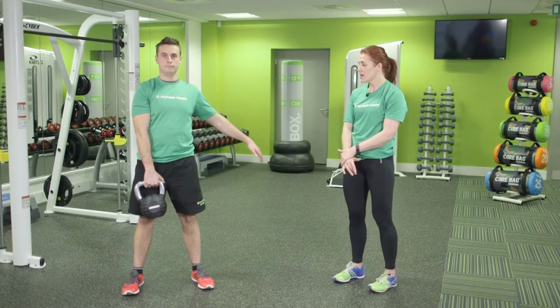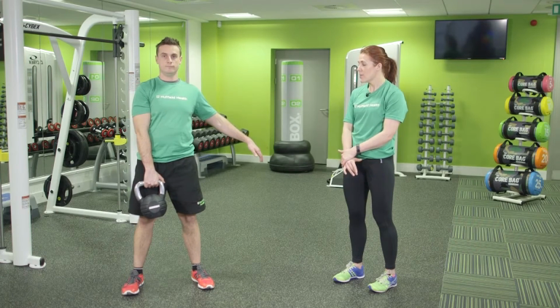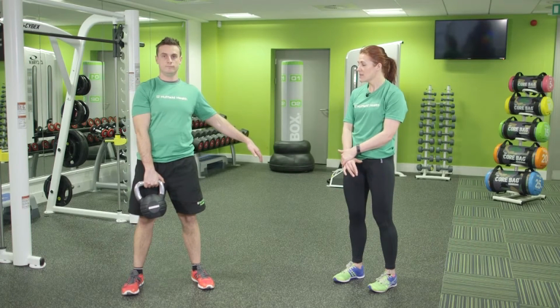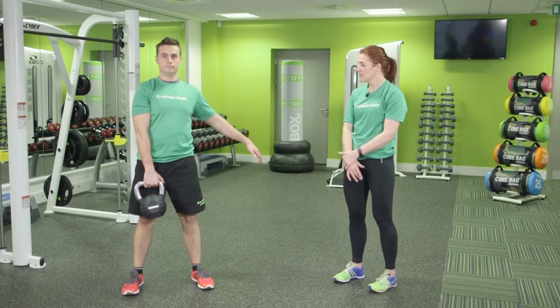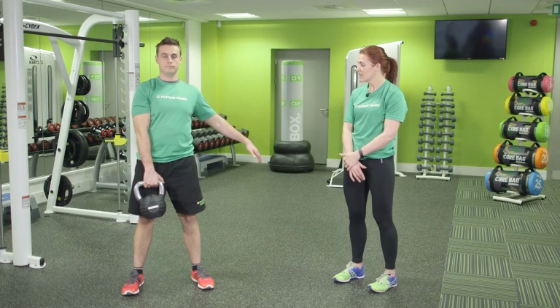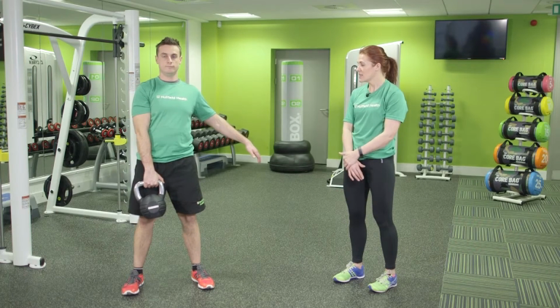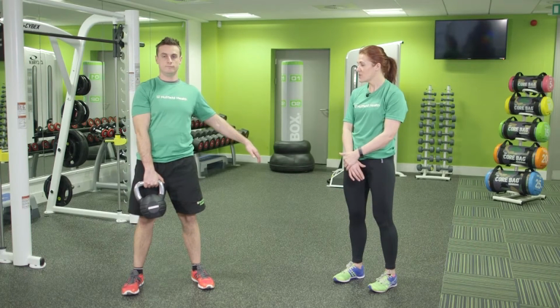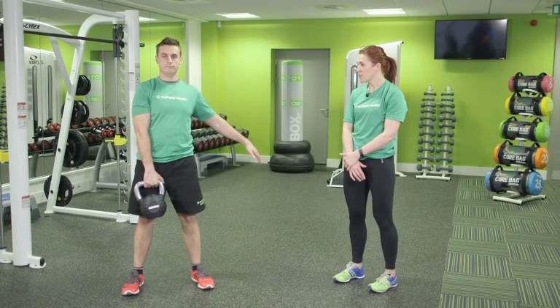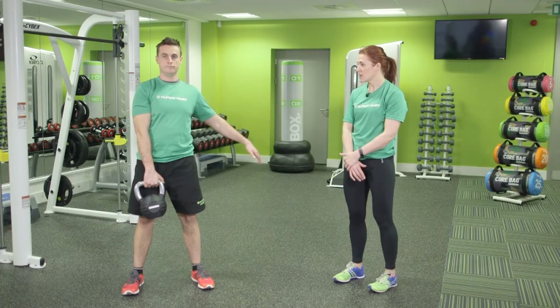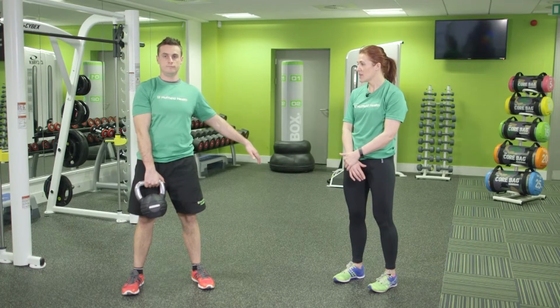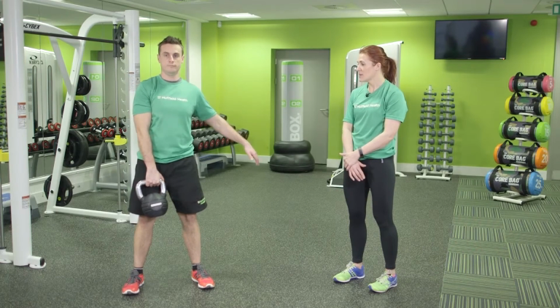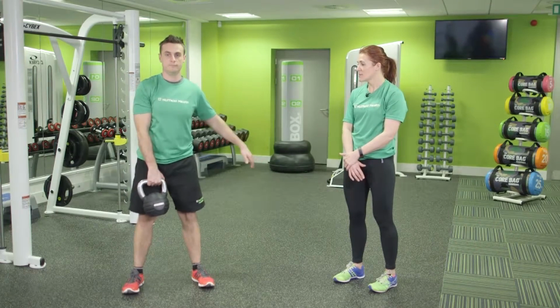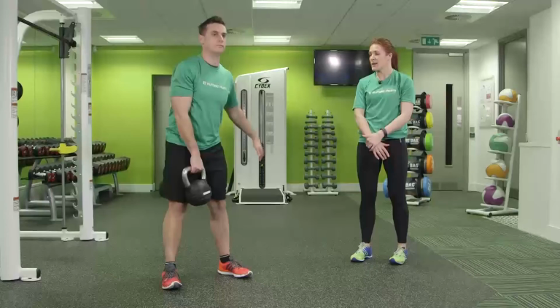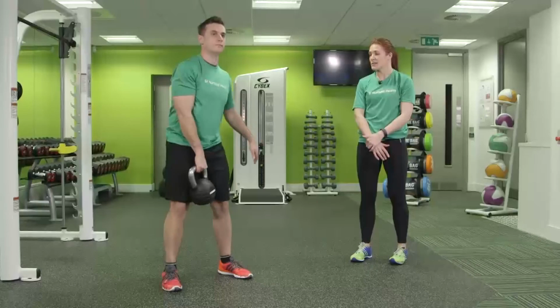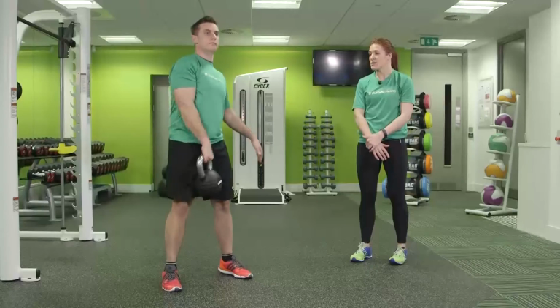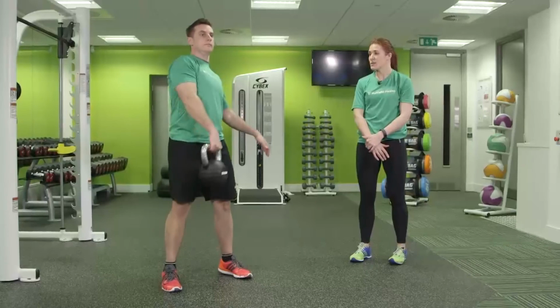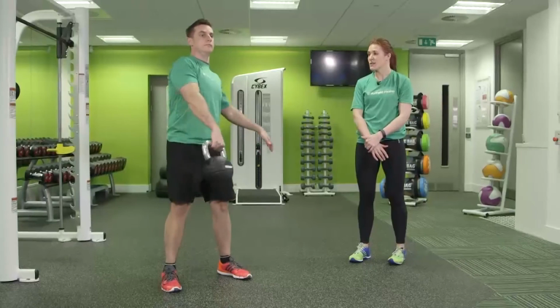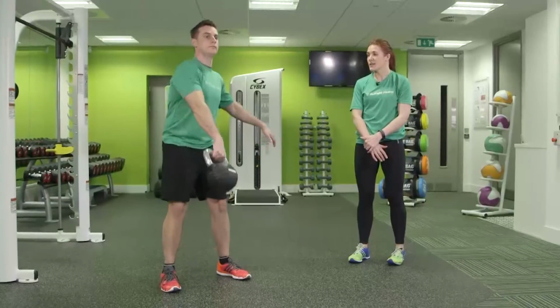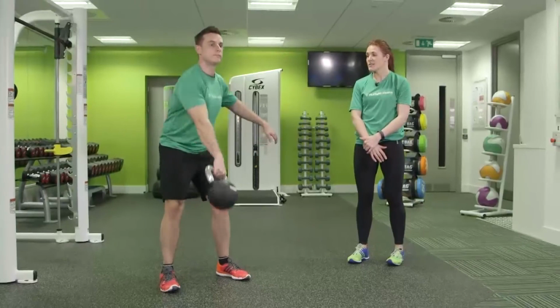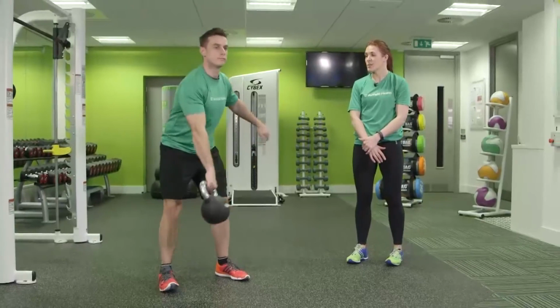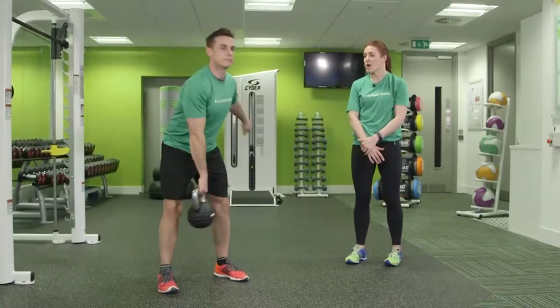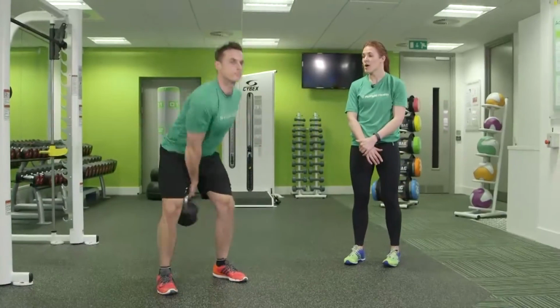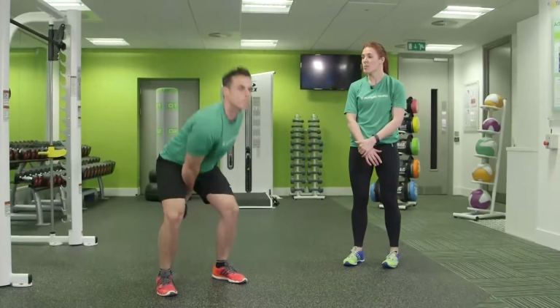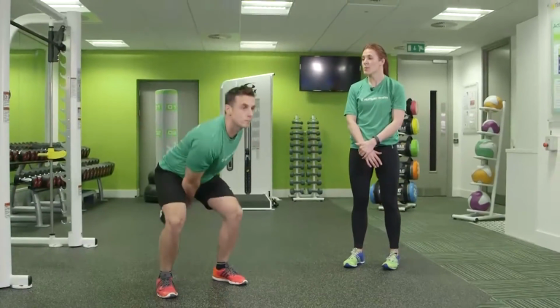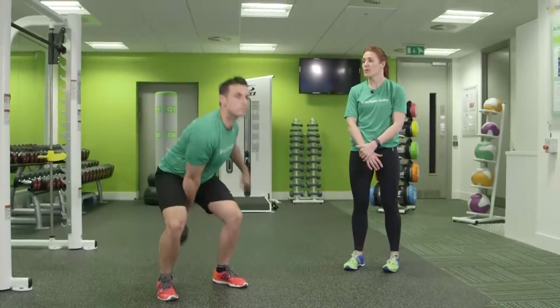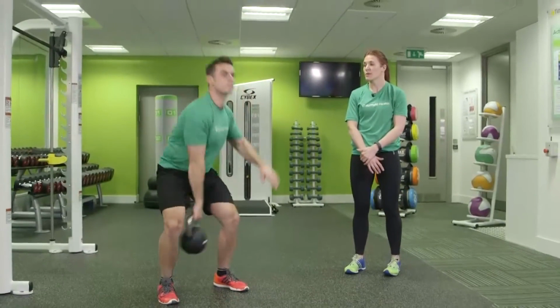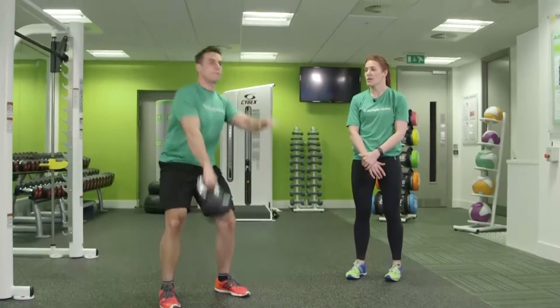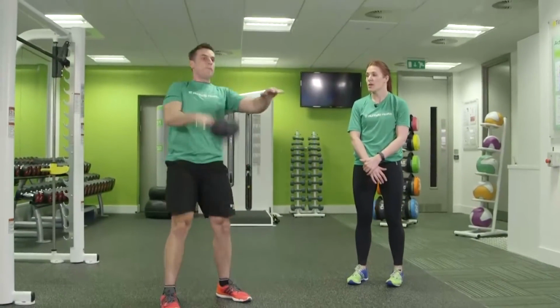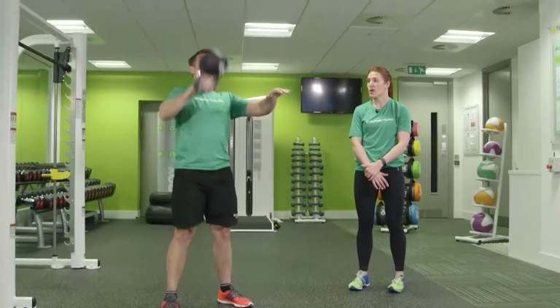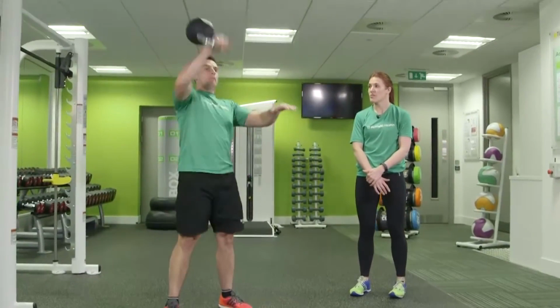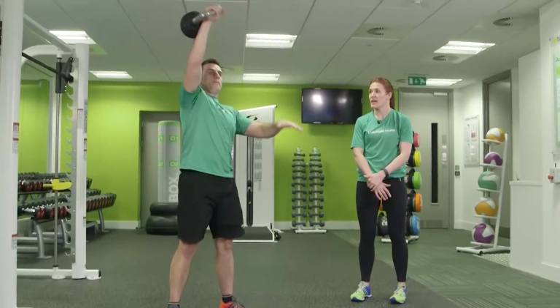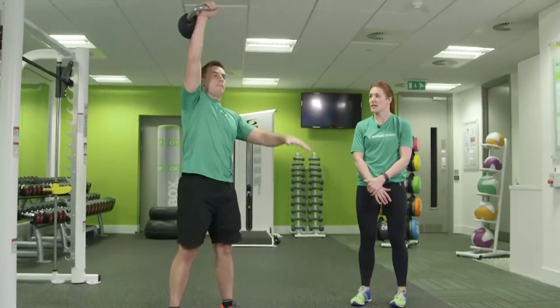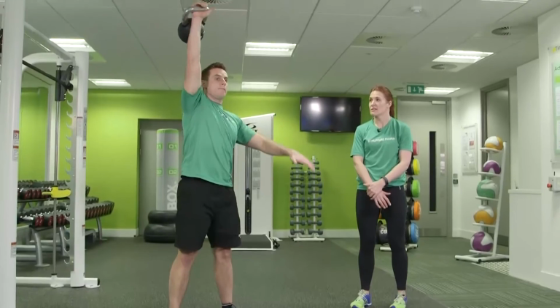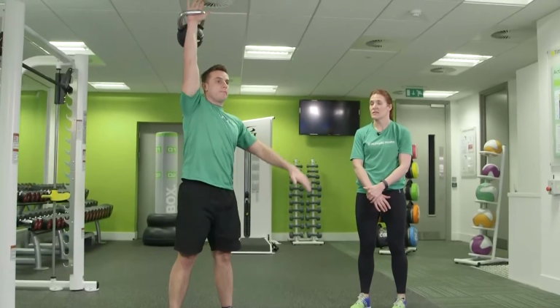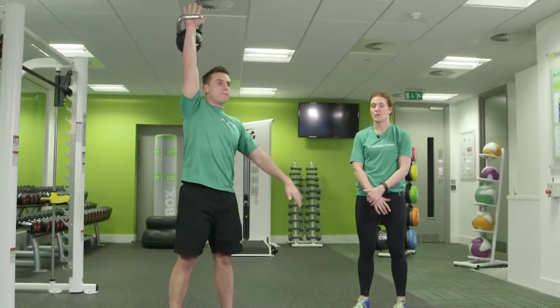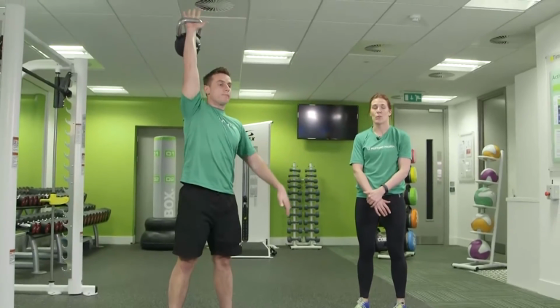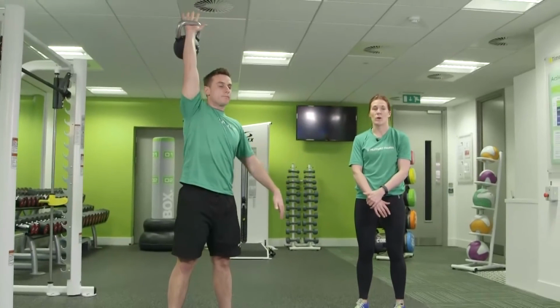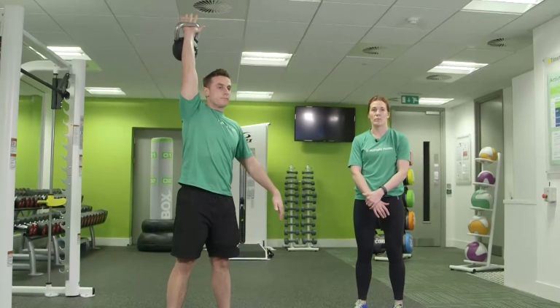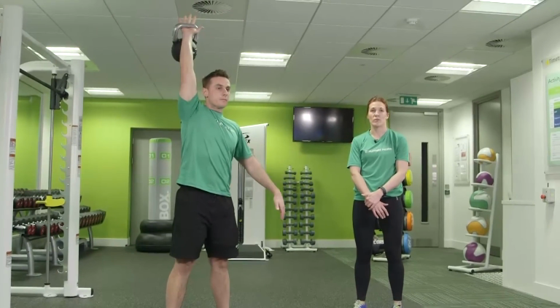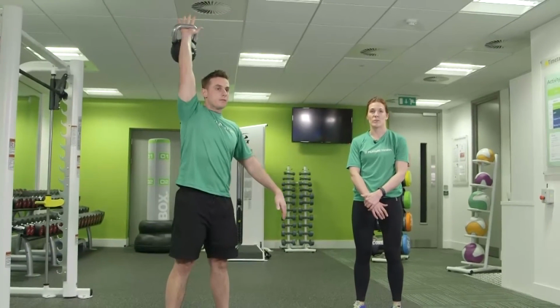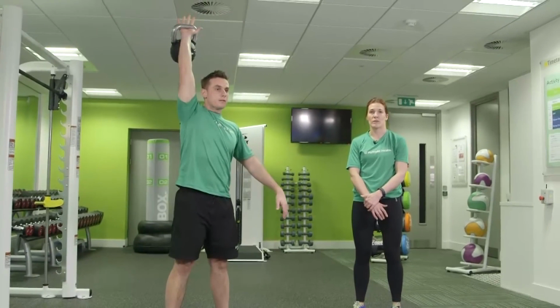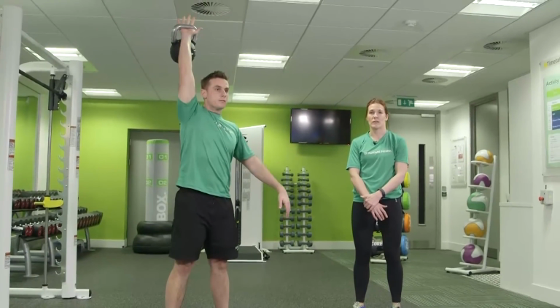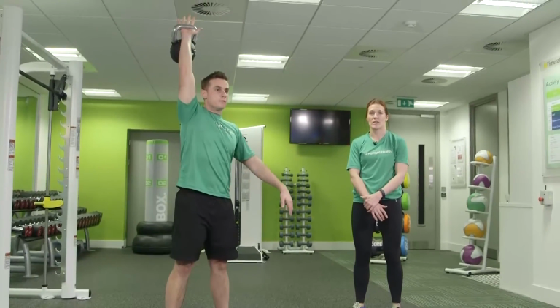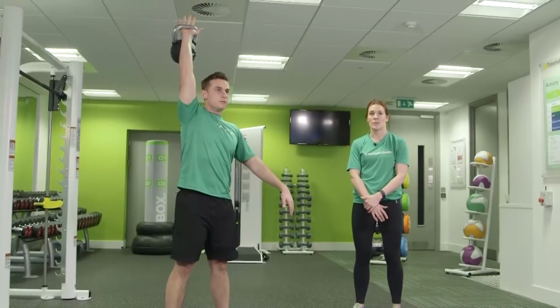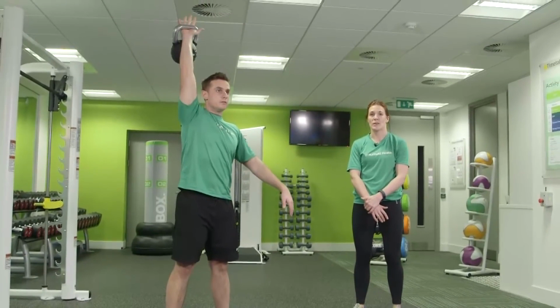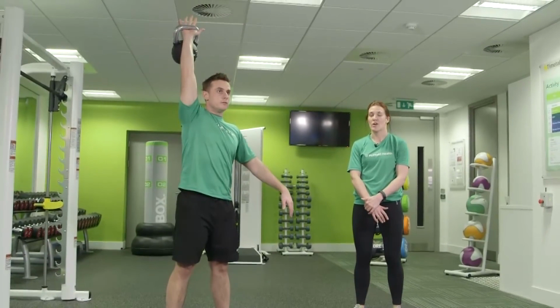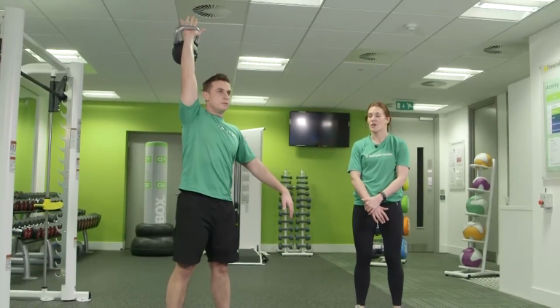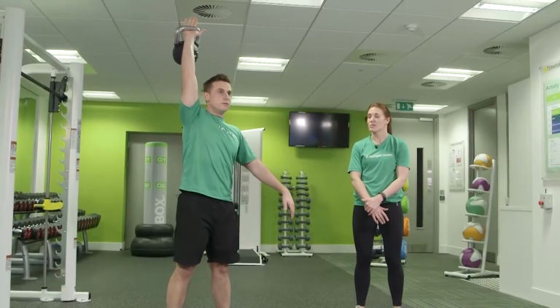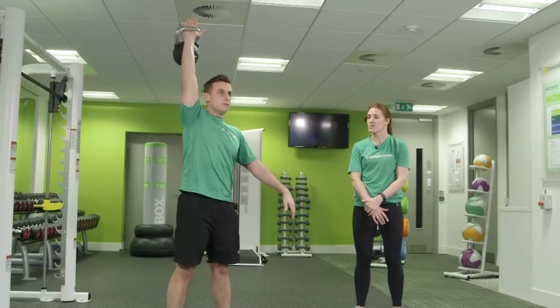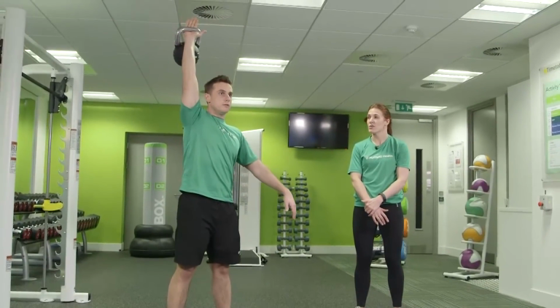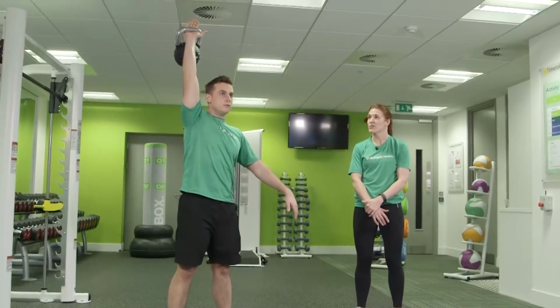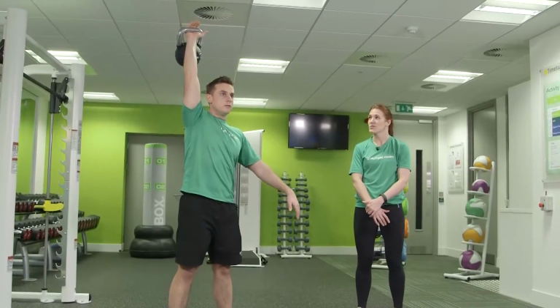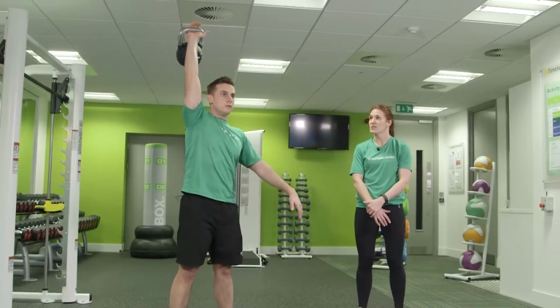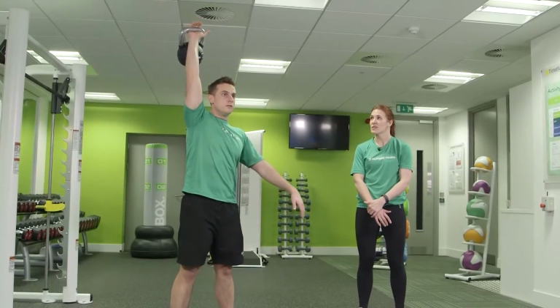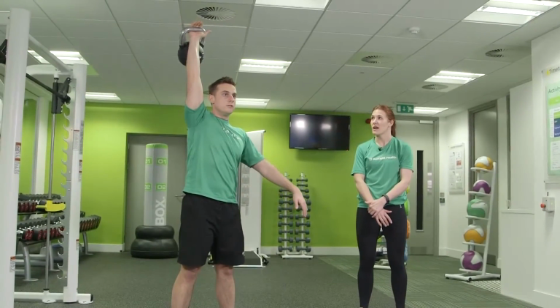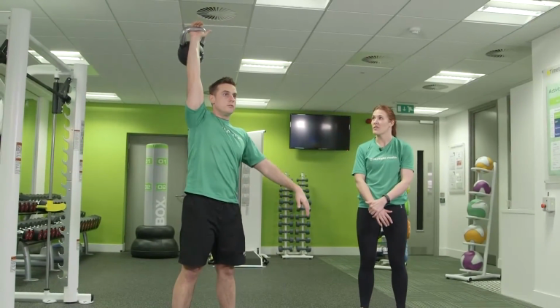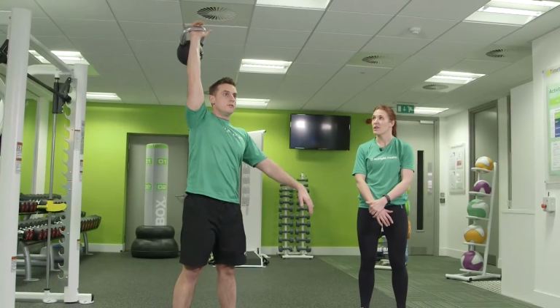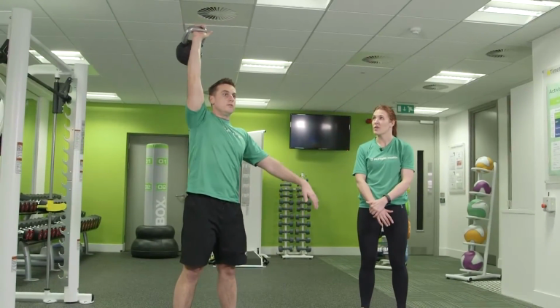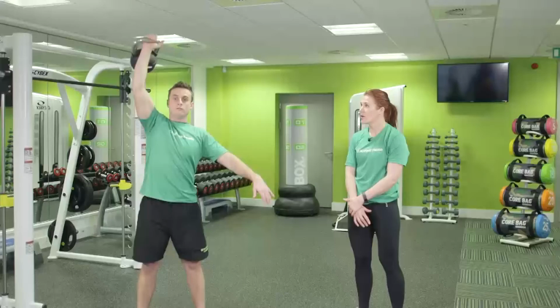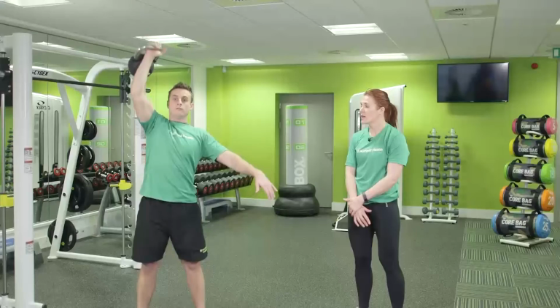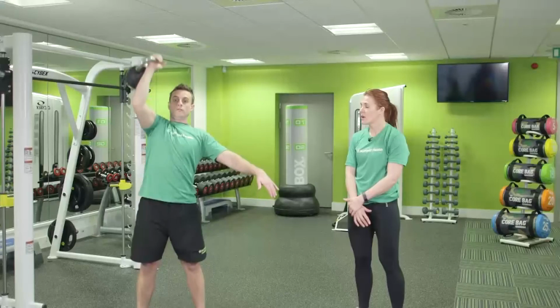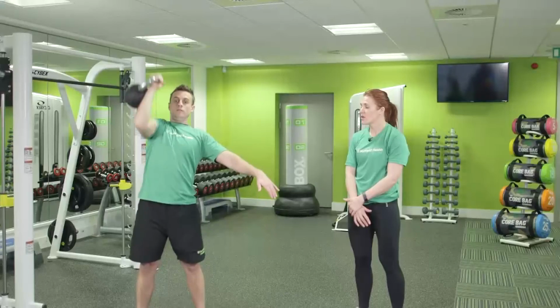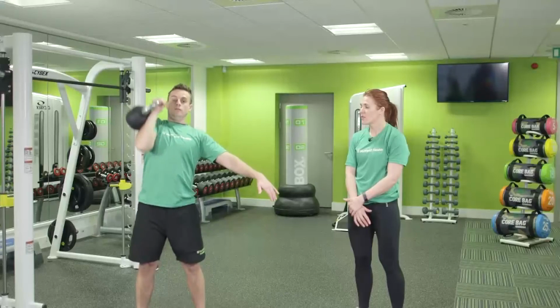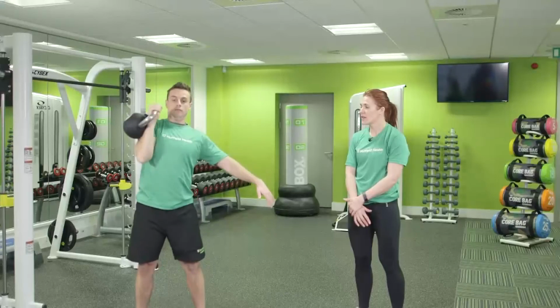Bending the knees, dropping the hips back to swing the kettlebell up overhead in one movement, keeping the arms soft and then locking out overhead.